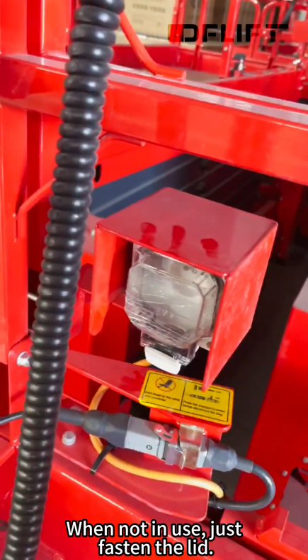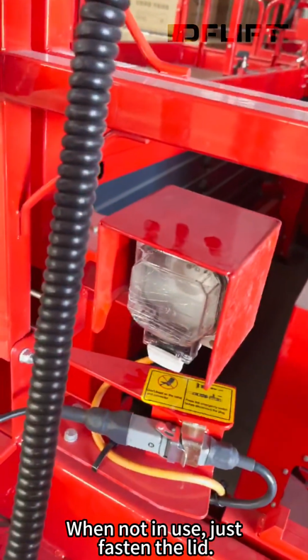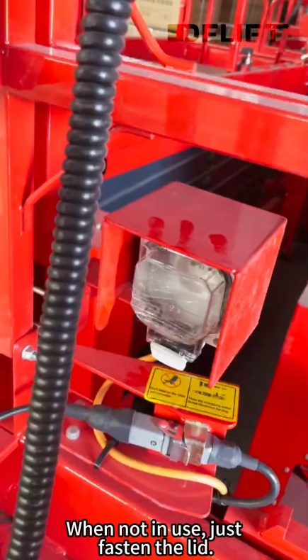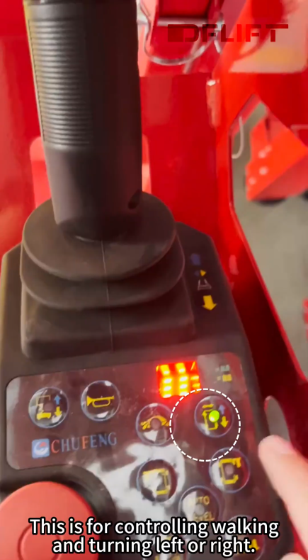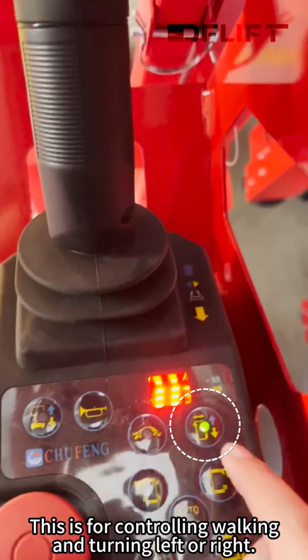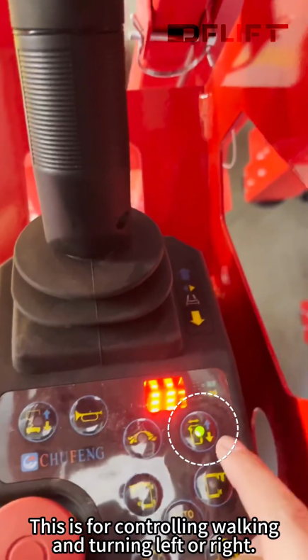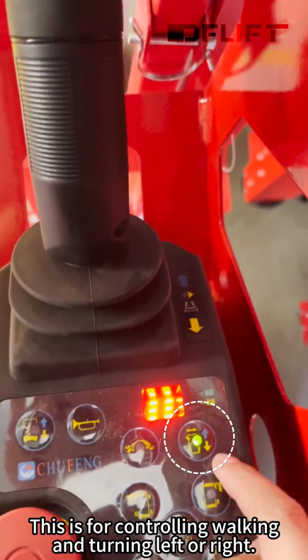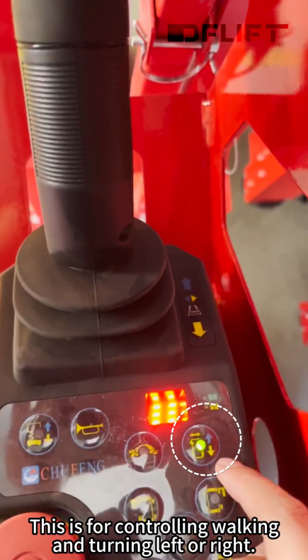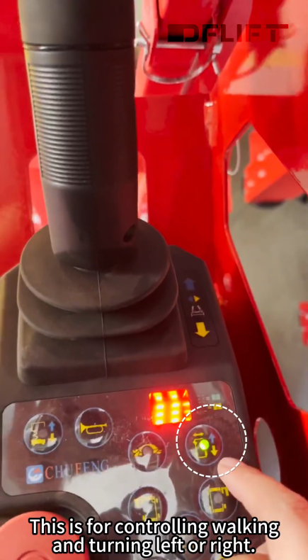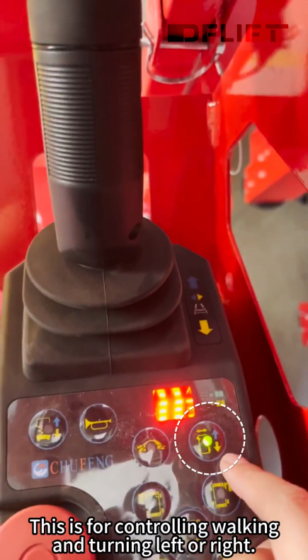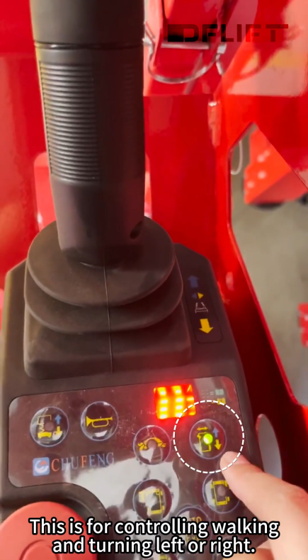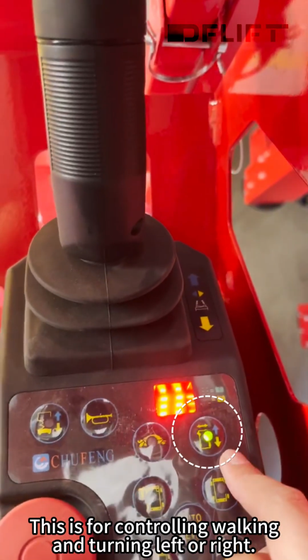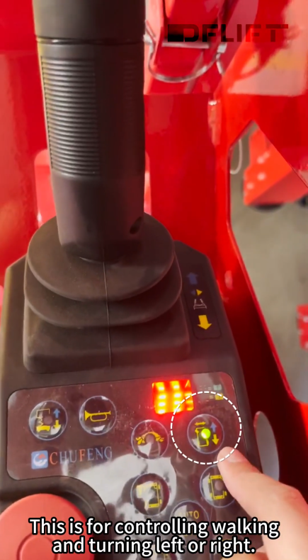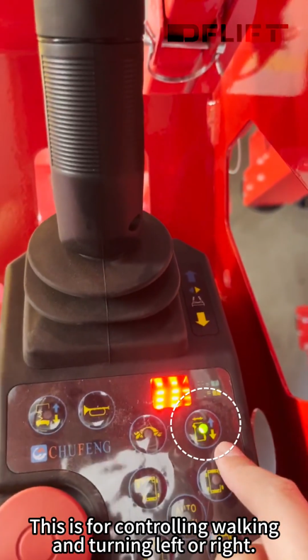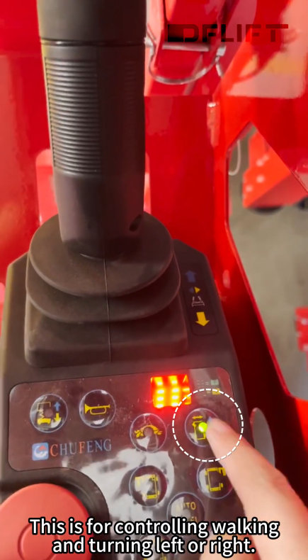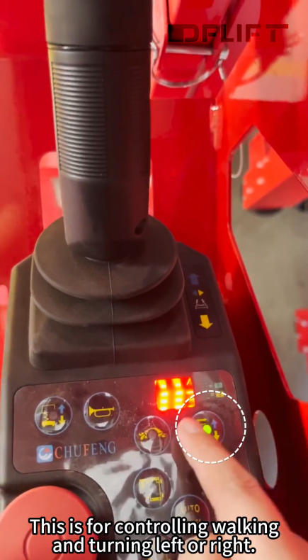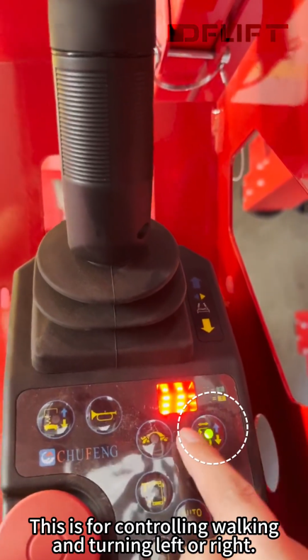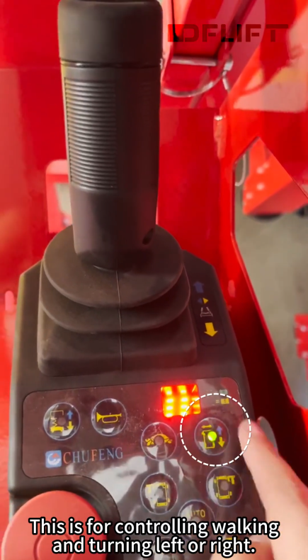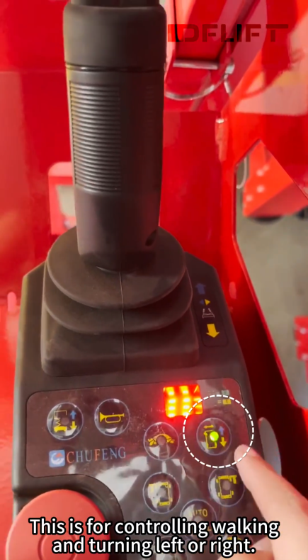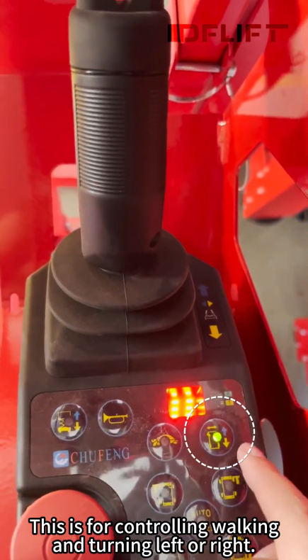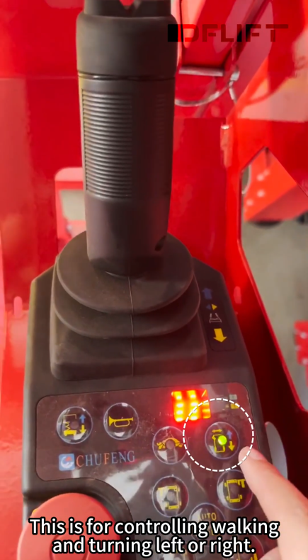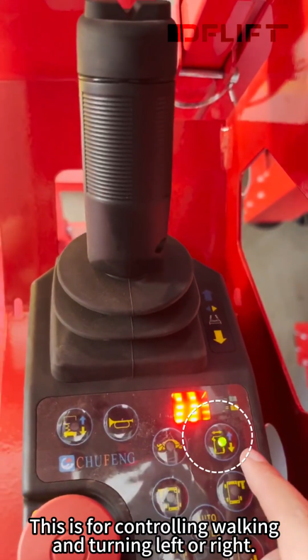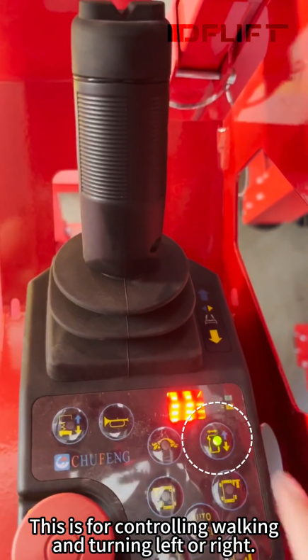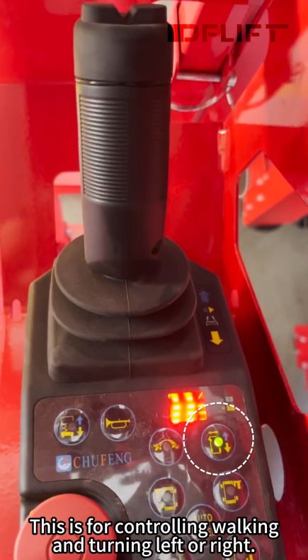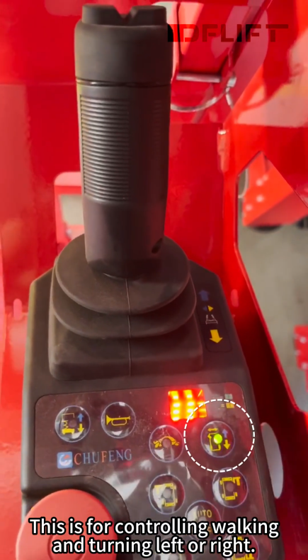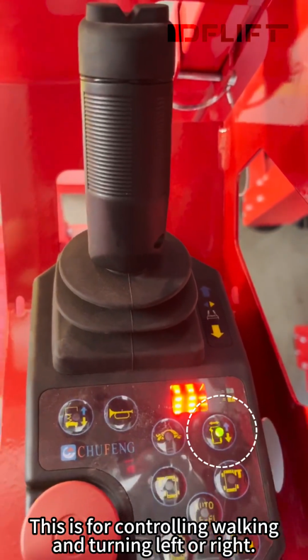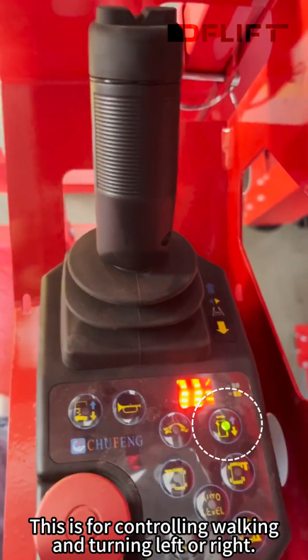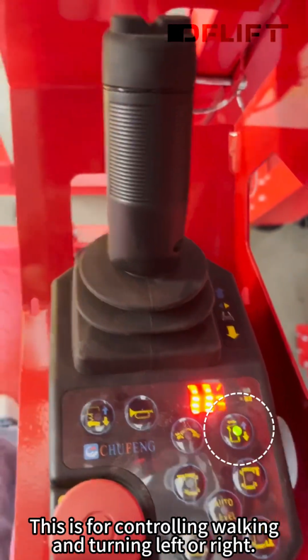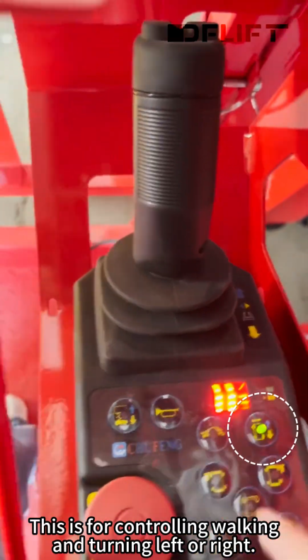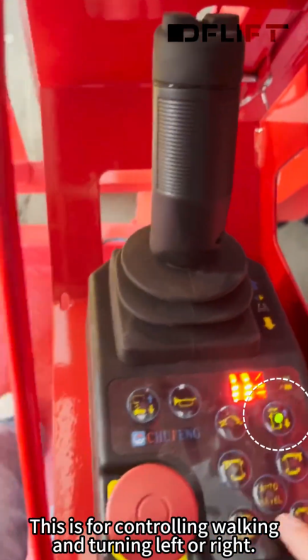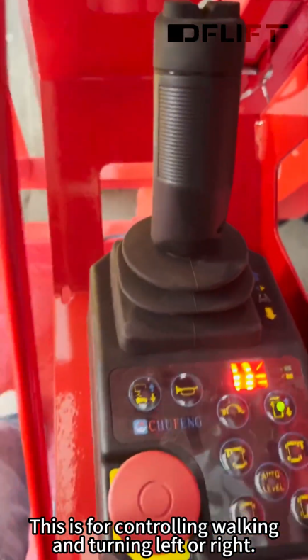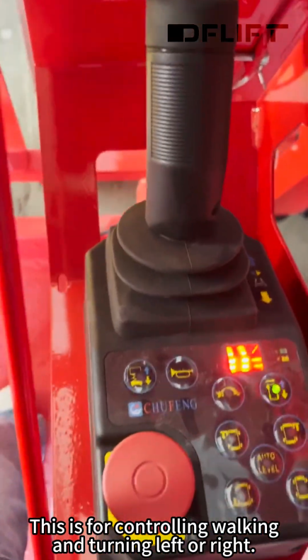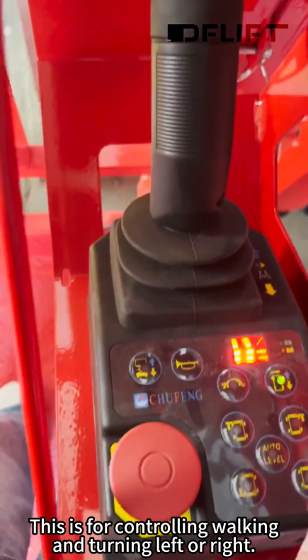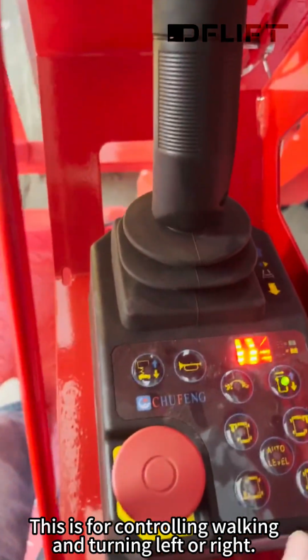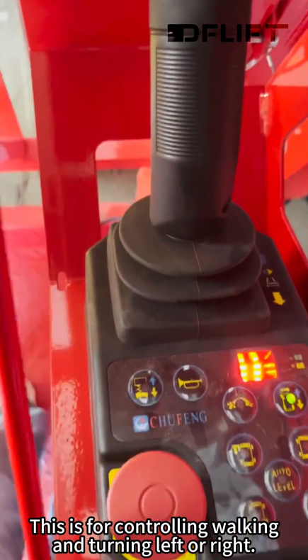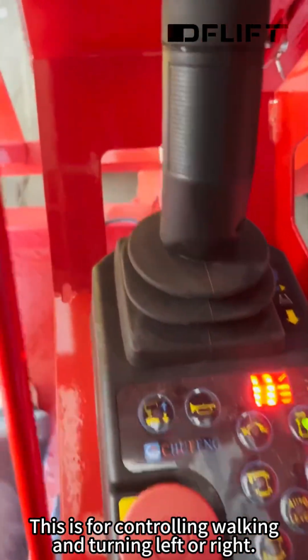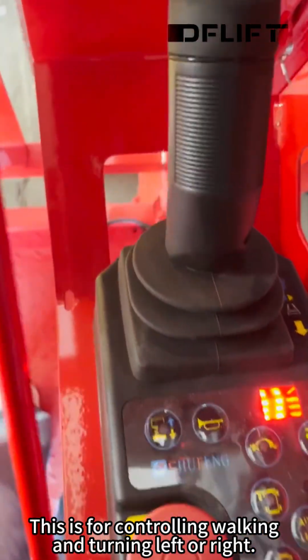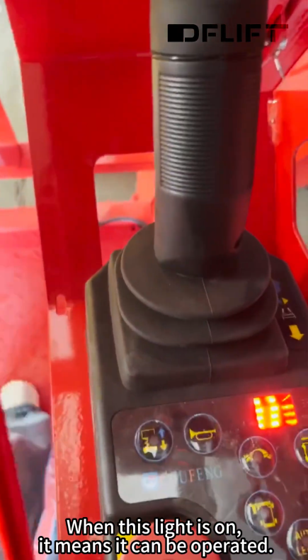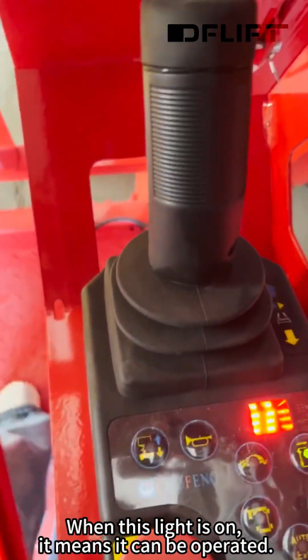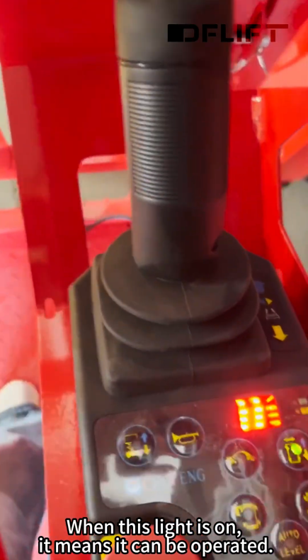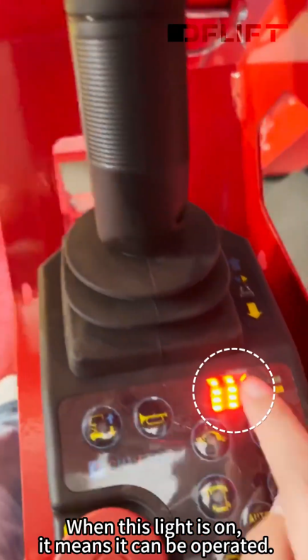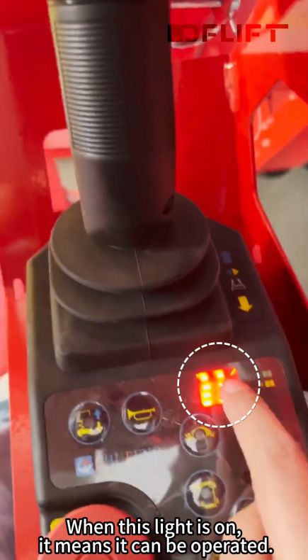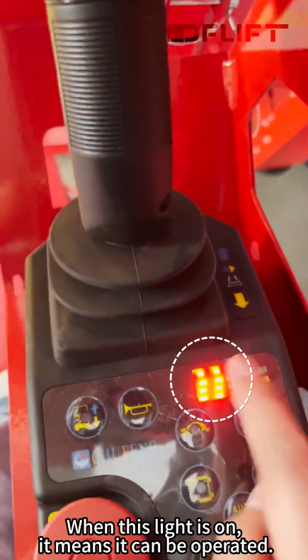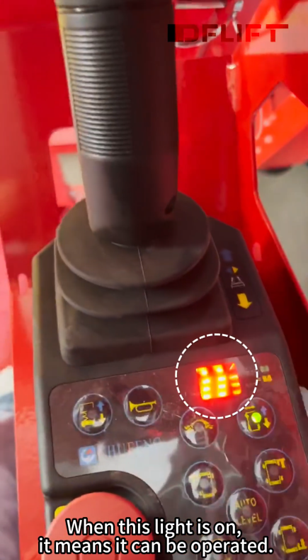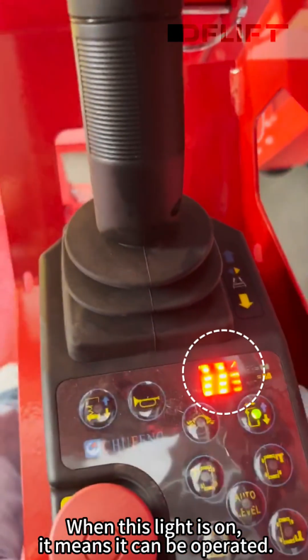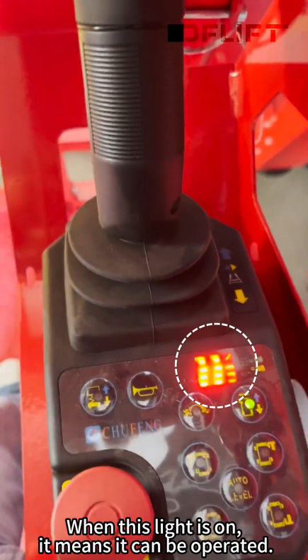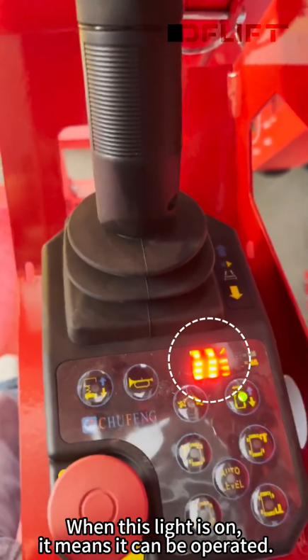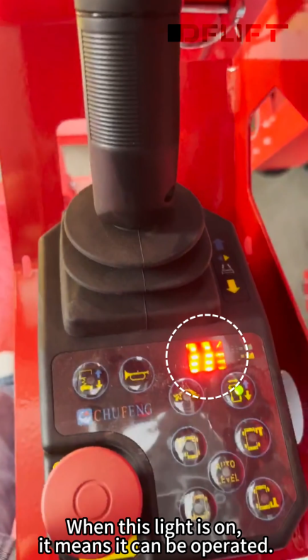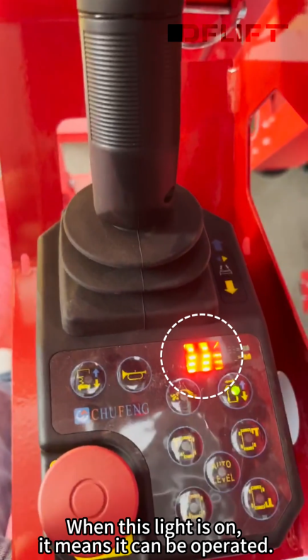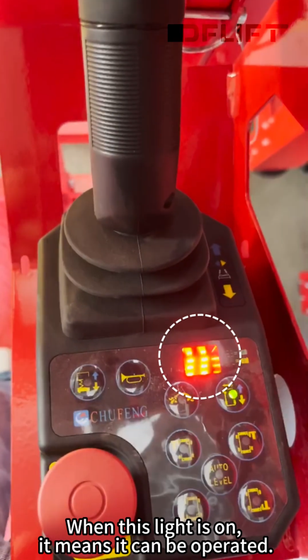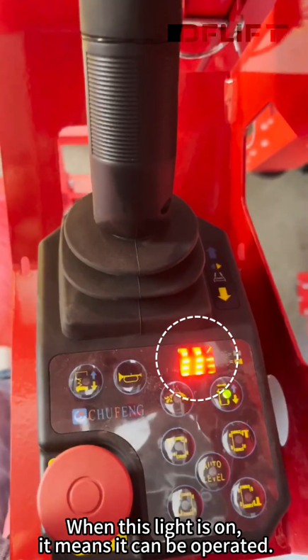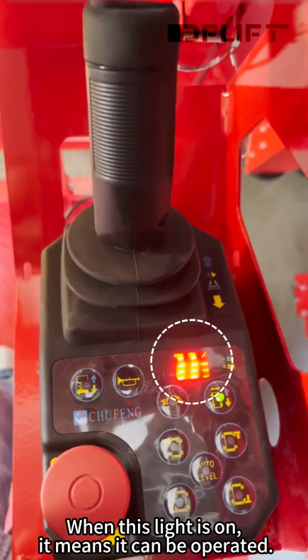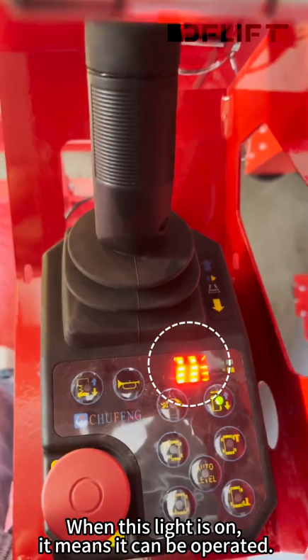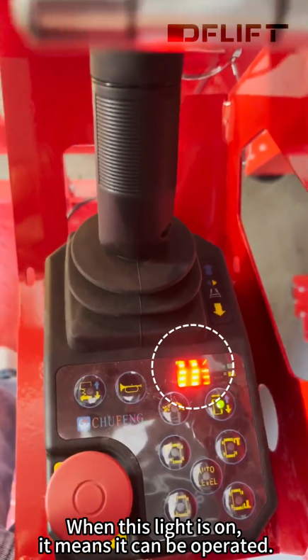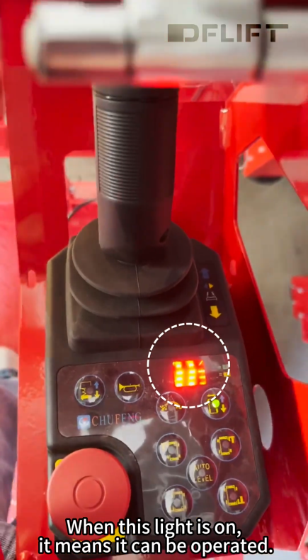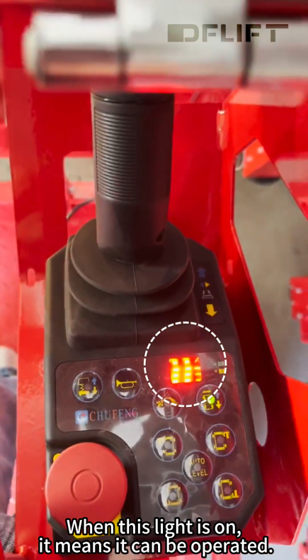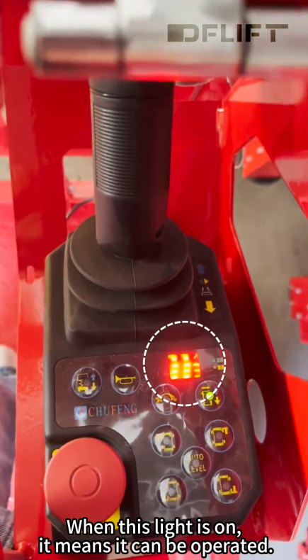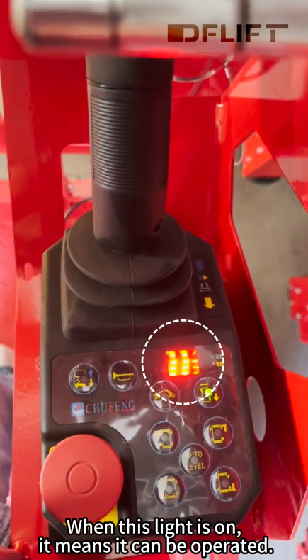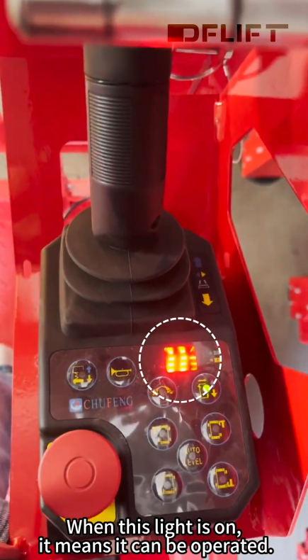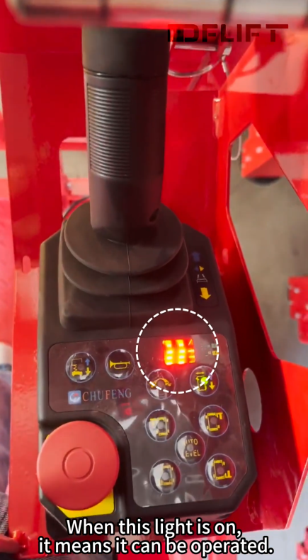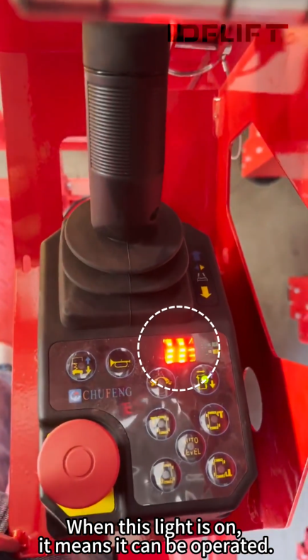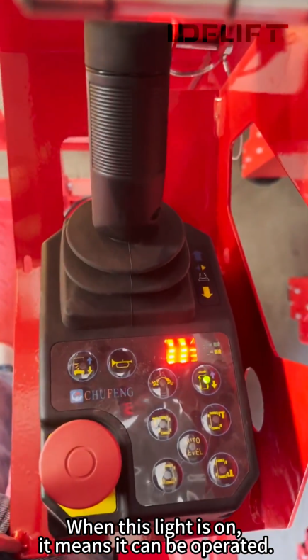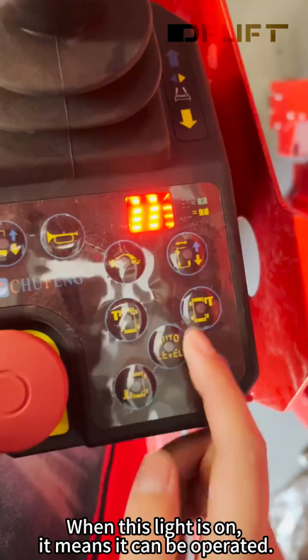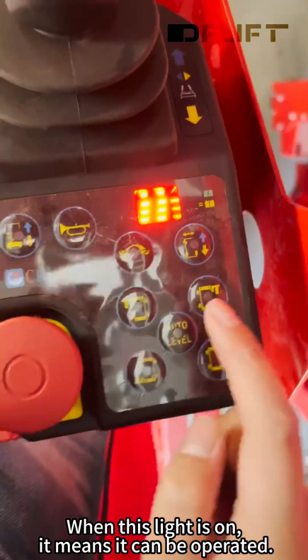This is for controlling walking and turning left or right. When this light is on, it means it can be operated.